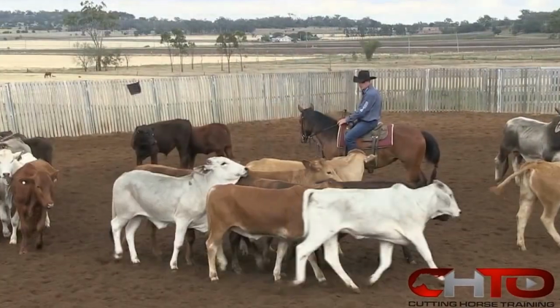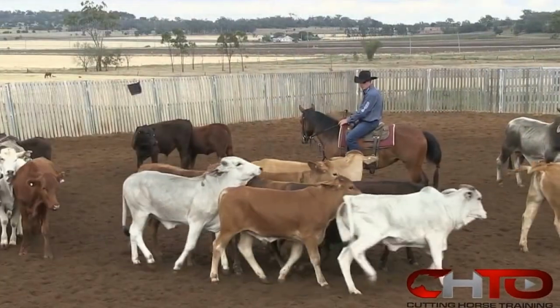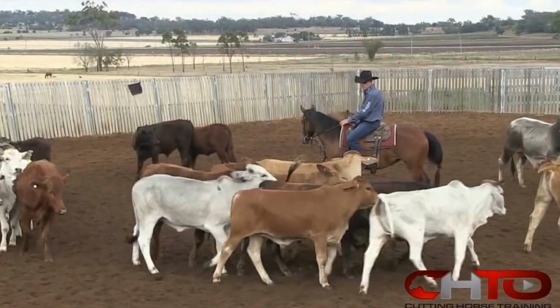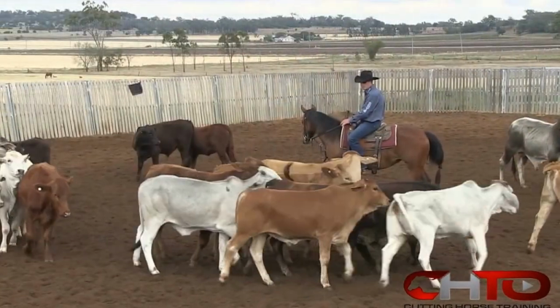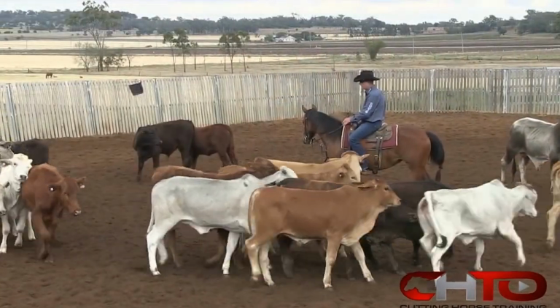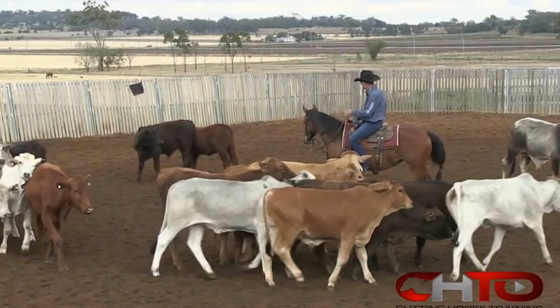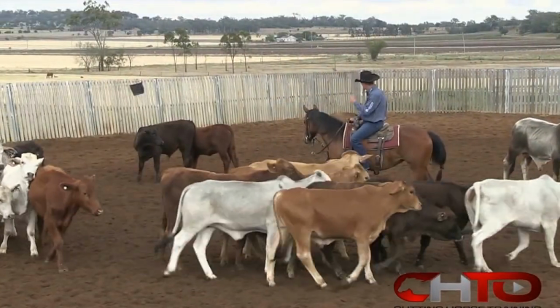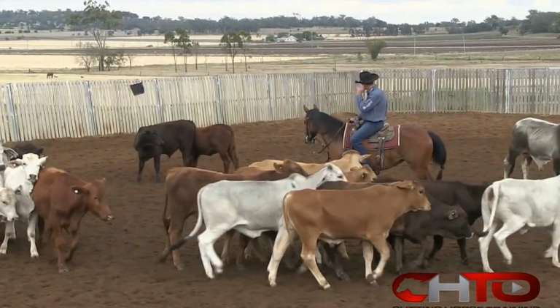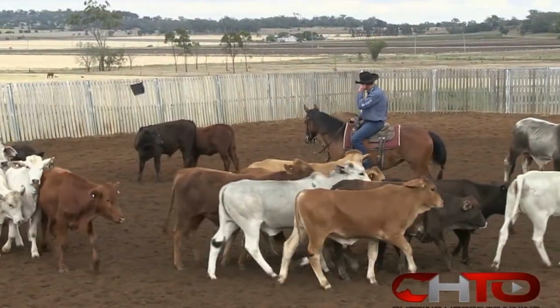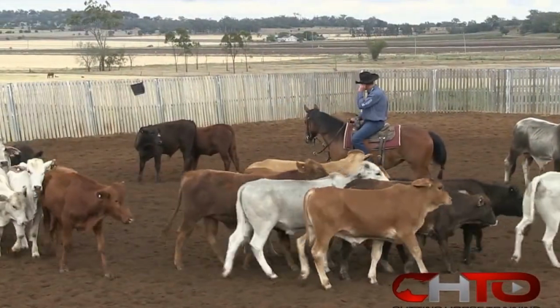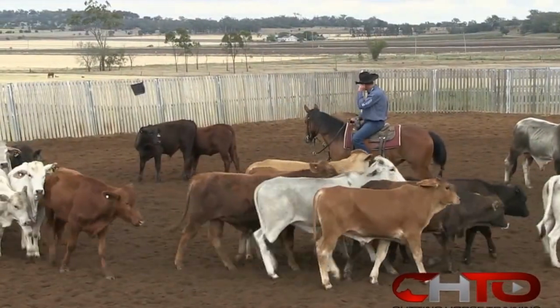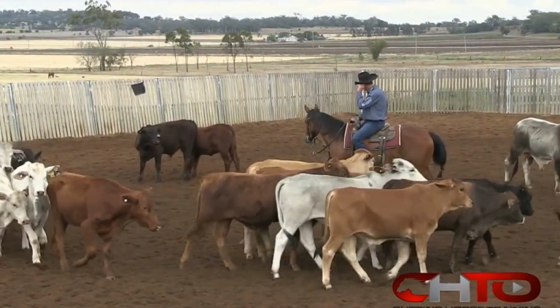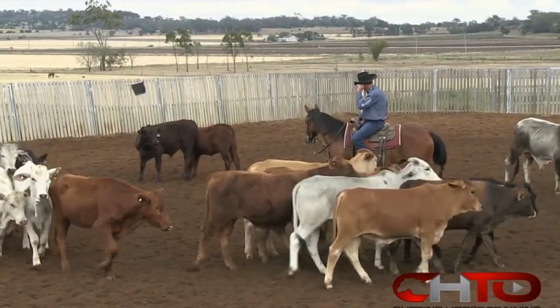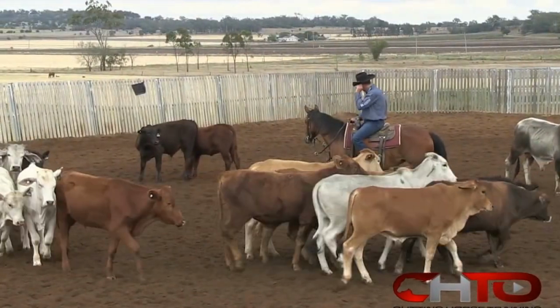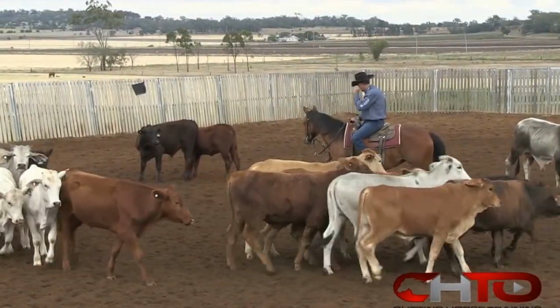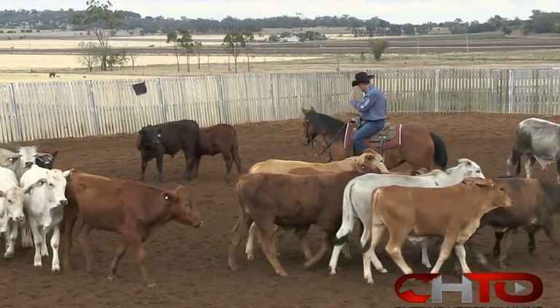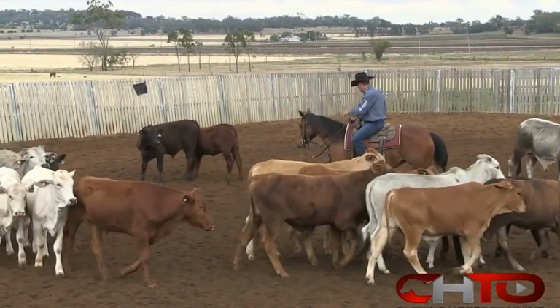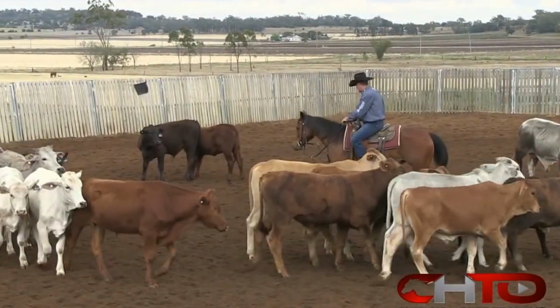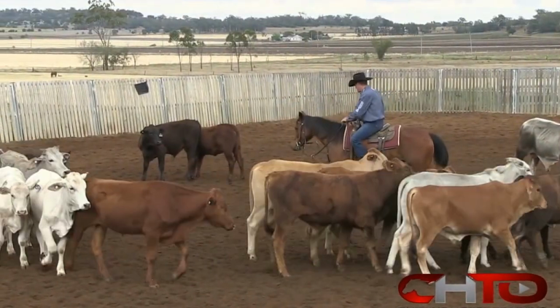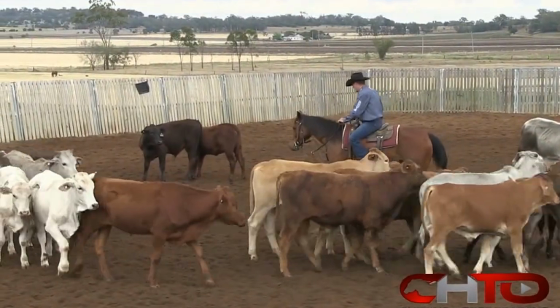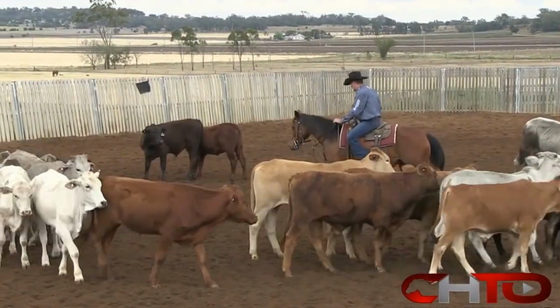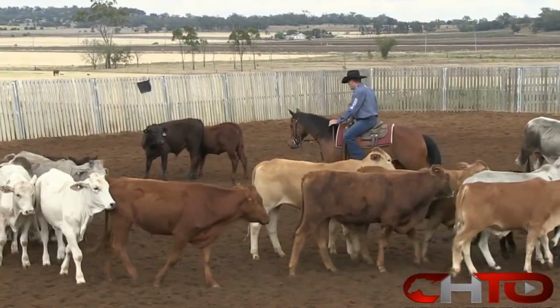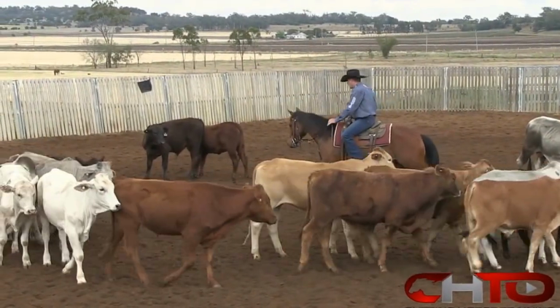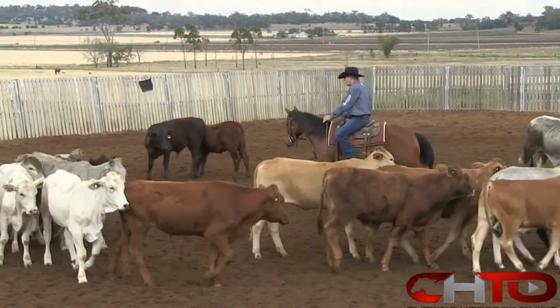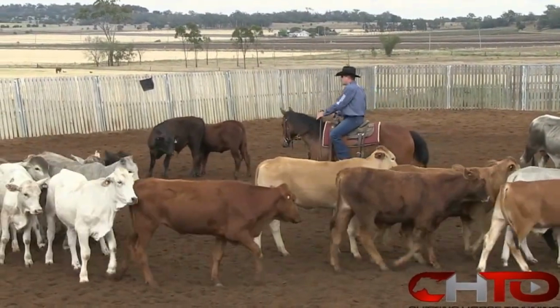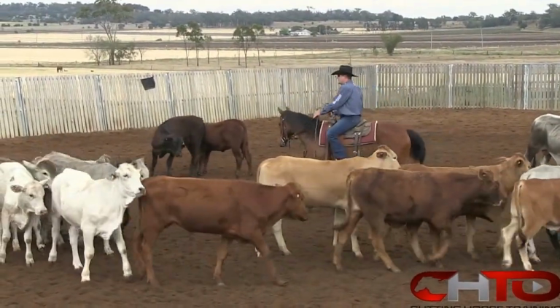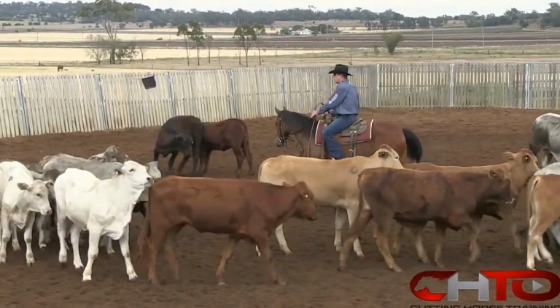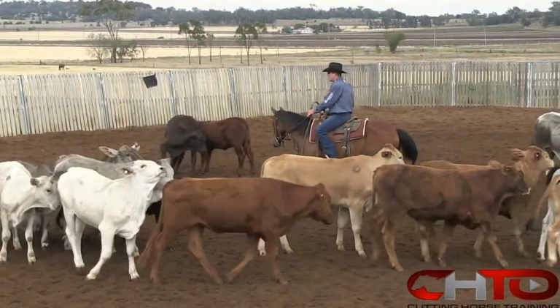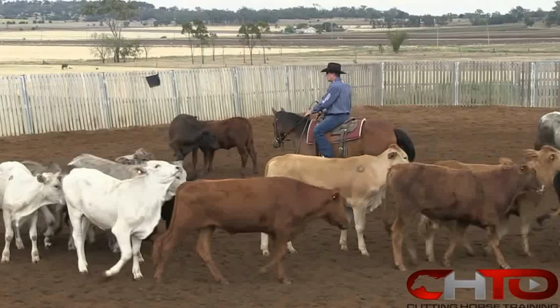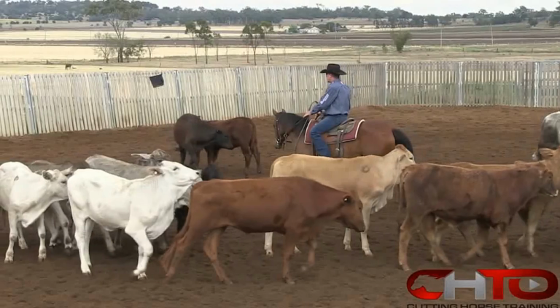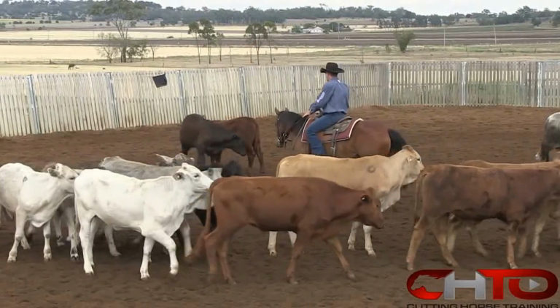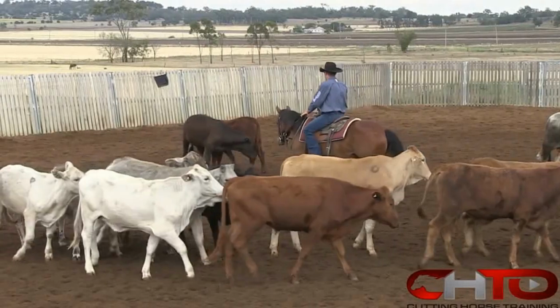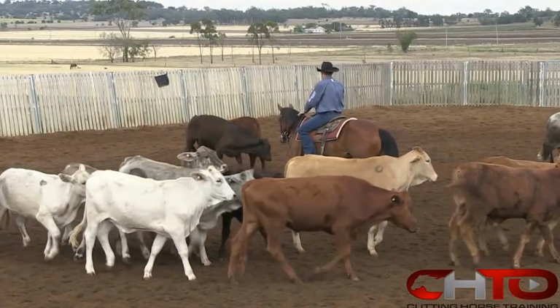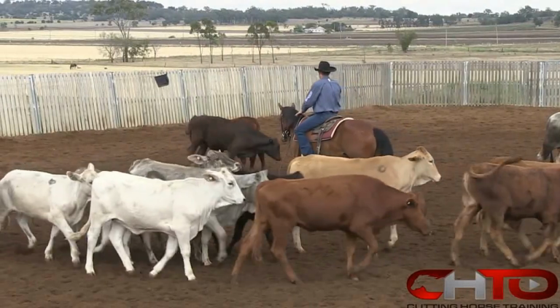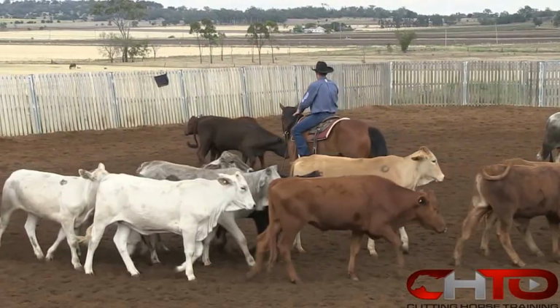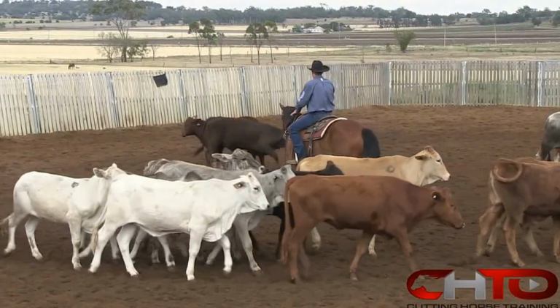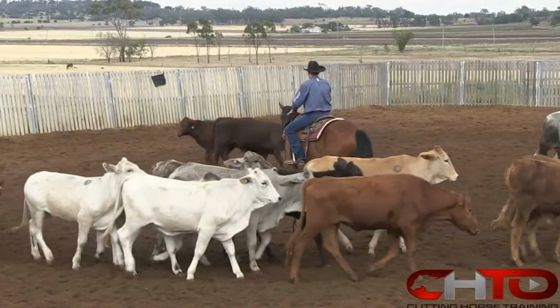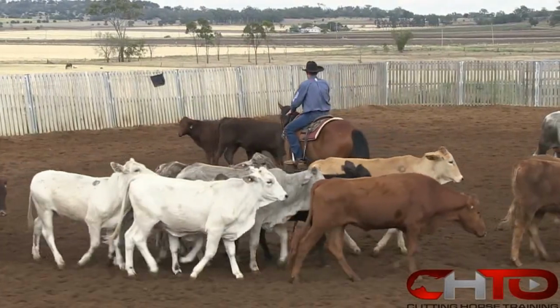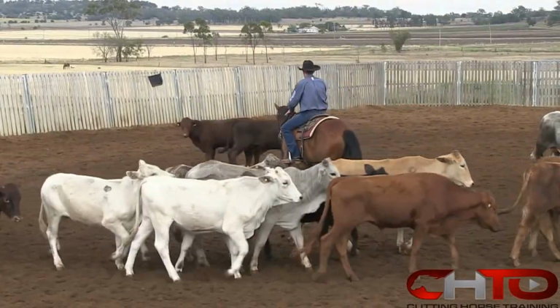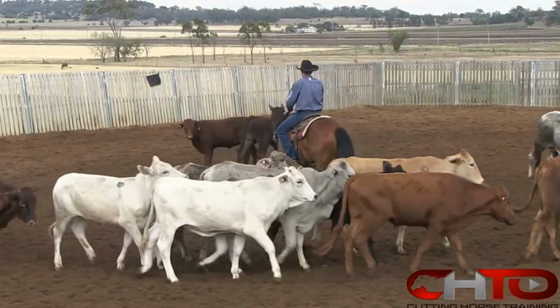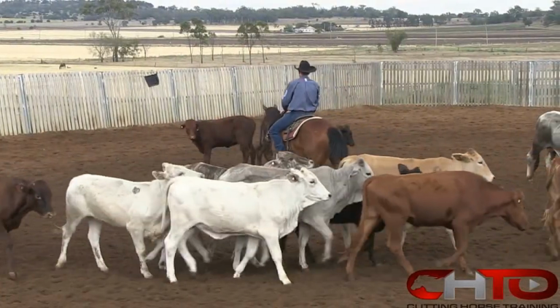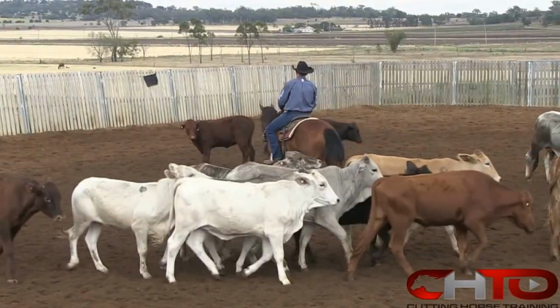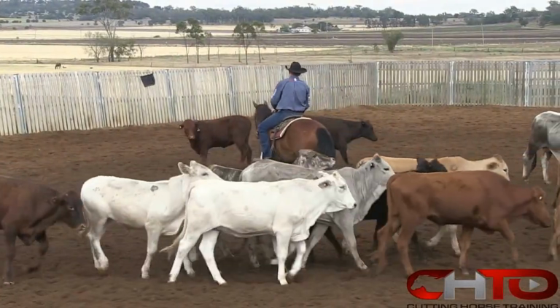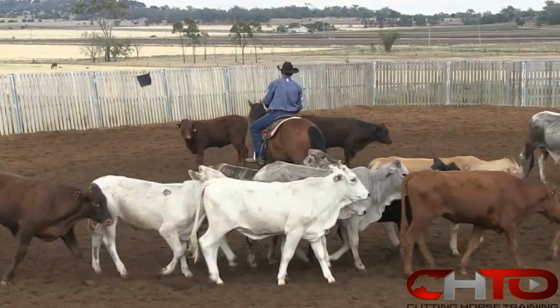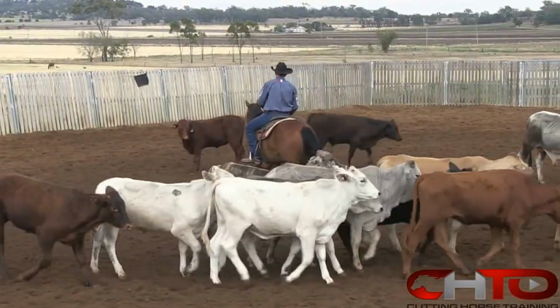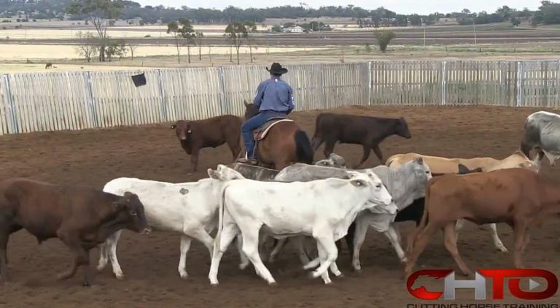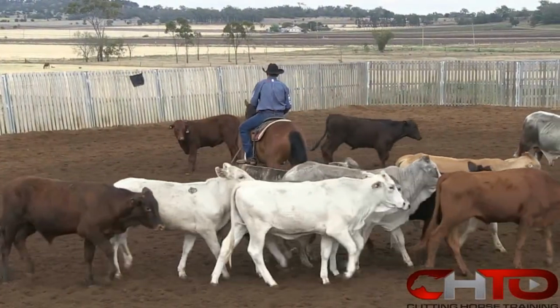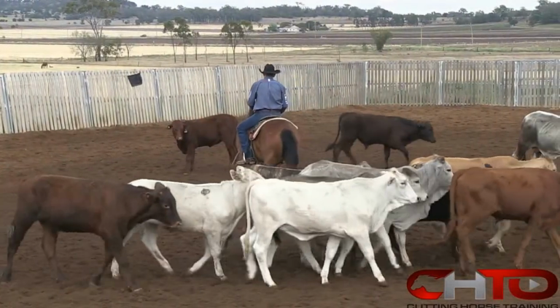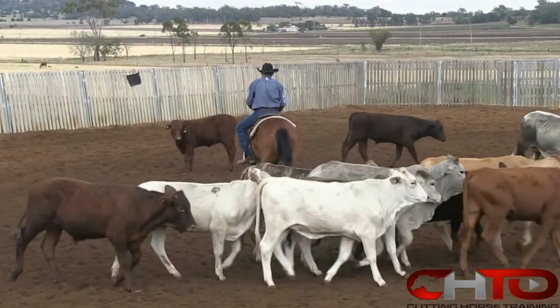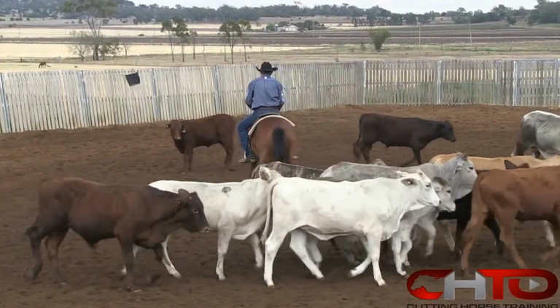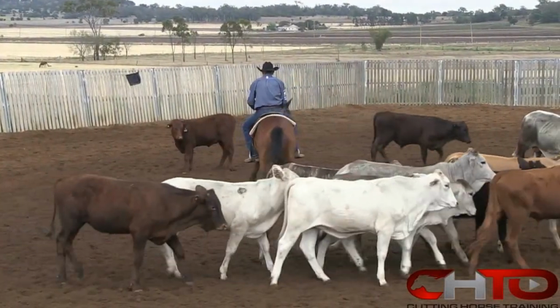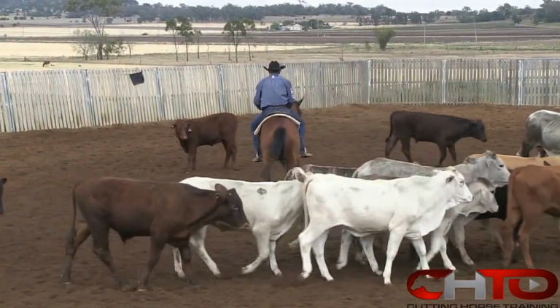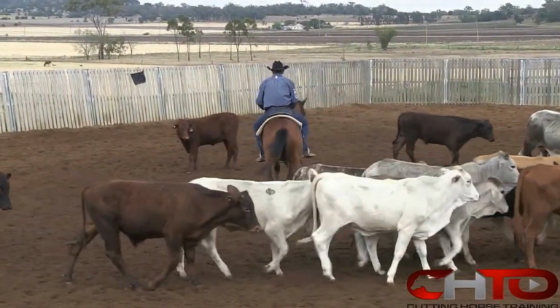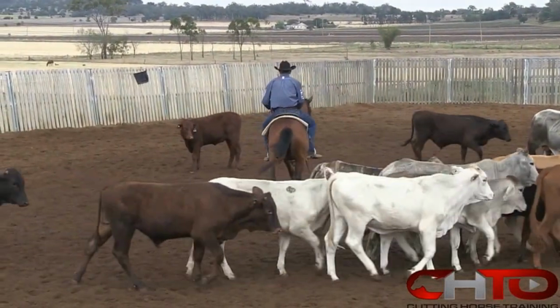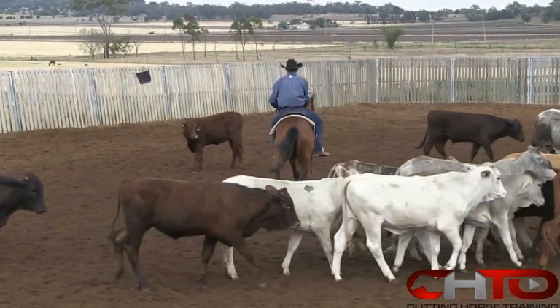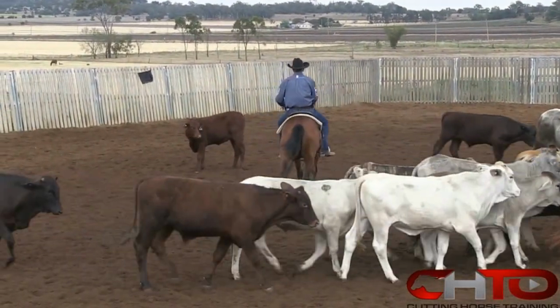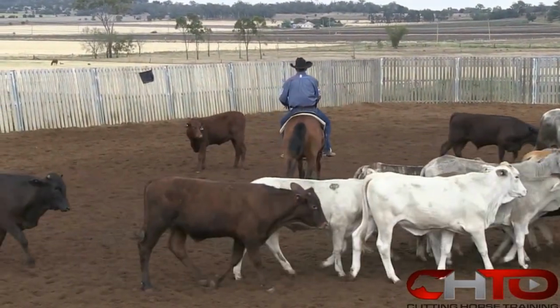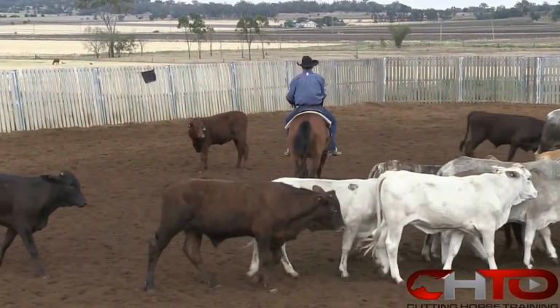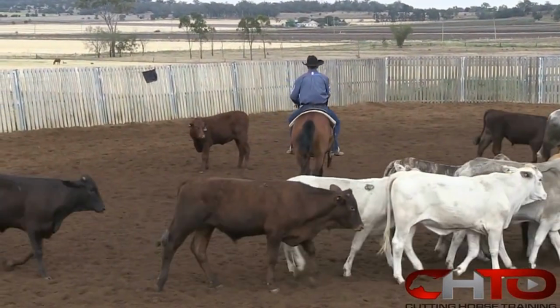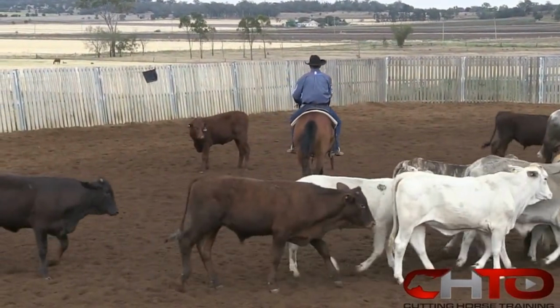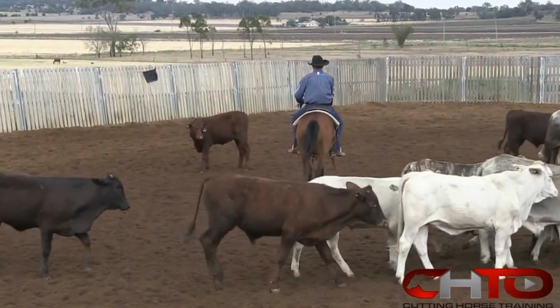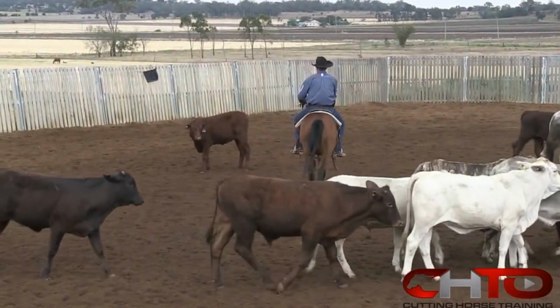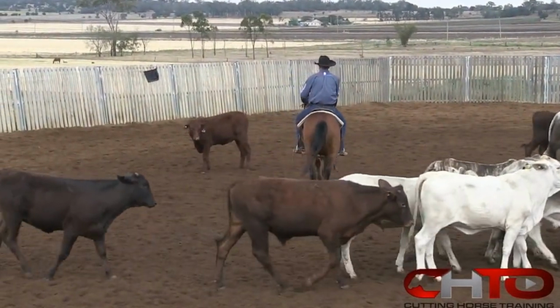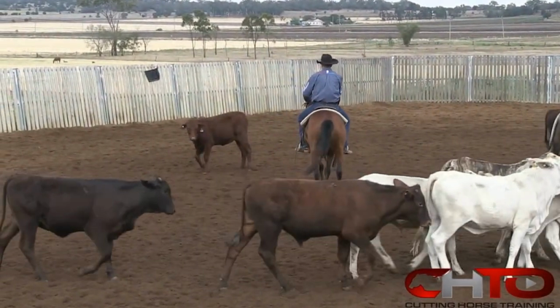When I go into these cows I don't really go looking to dig one cow out in particular — I look for that cow that presents itself.